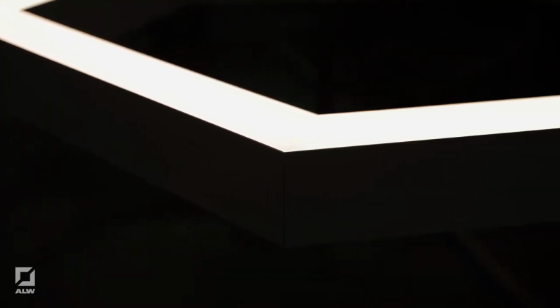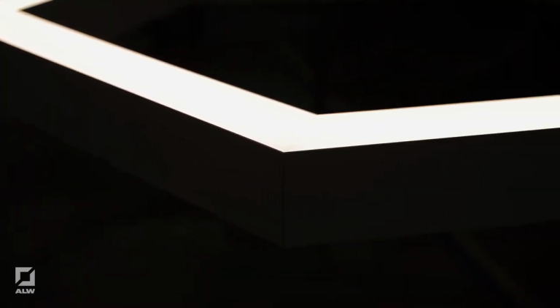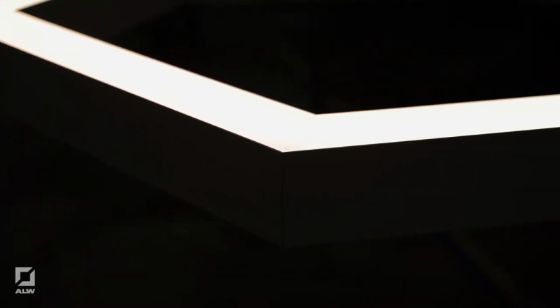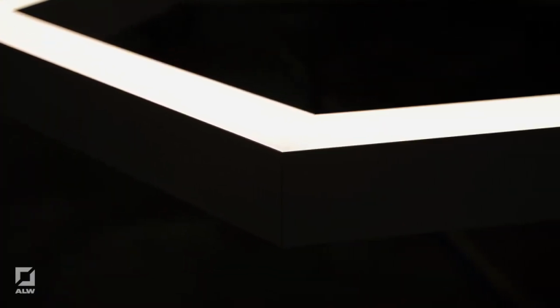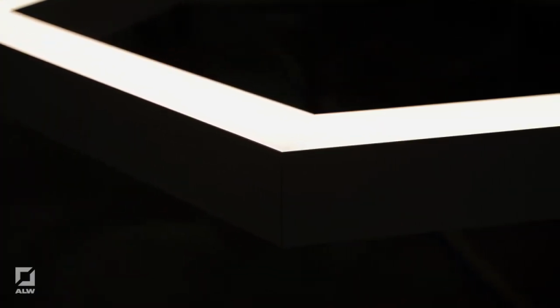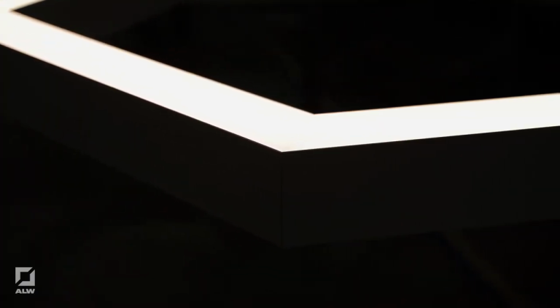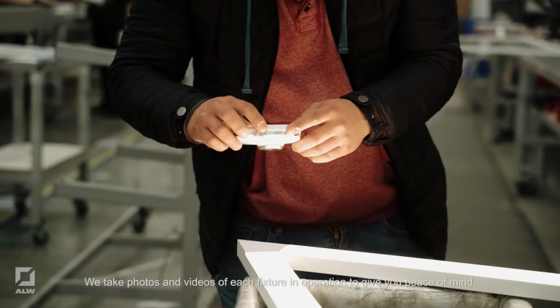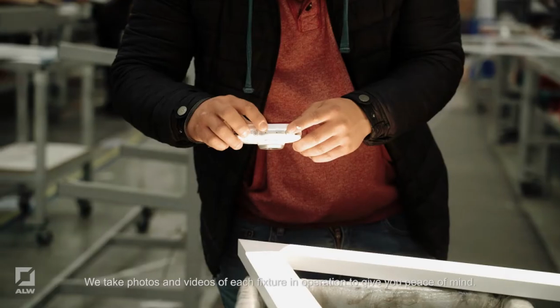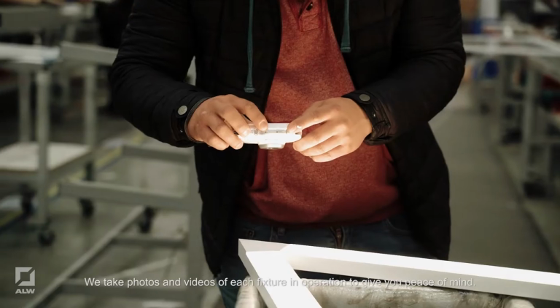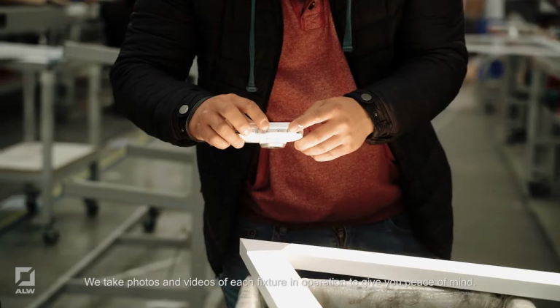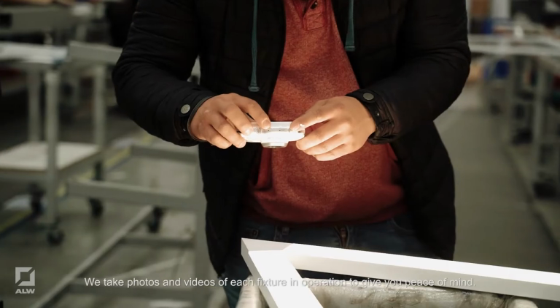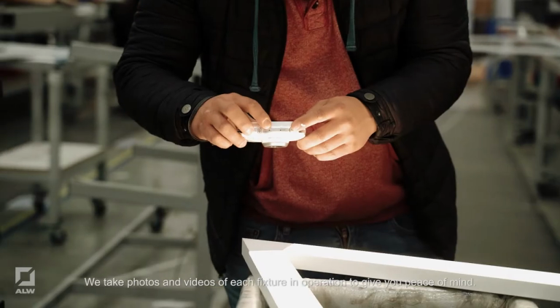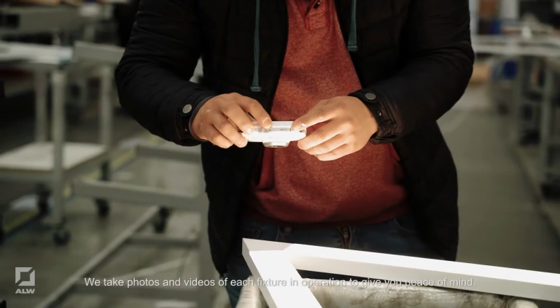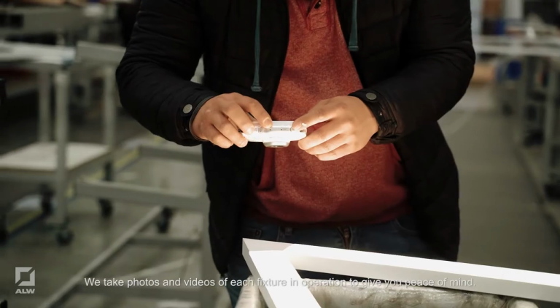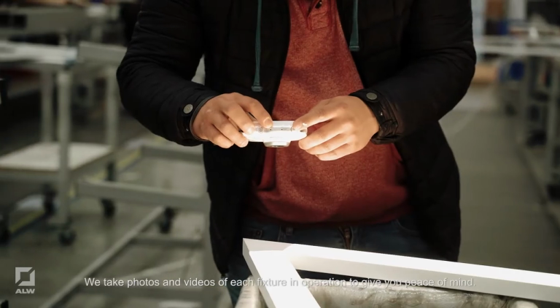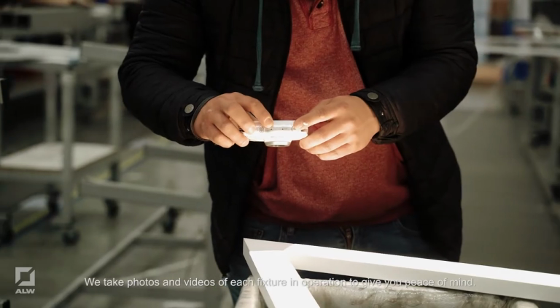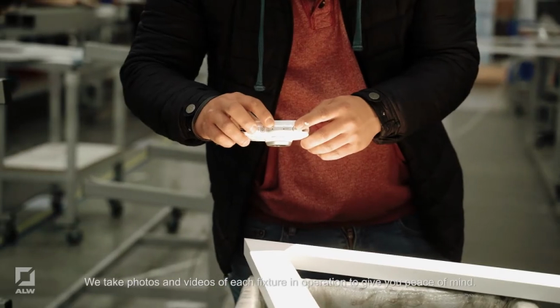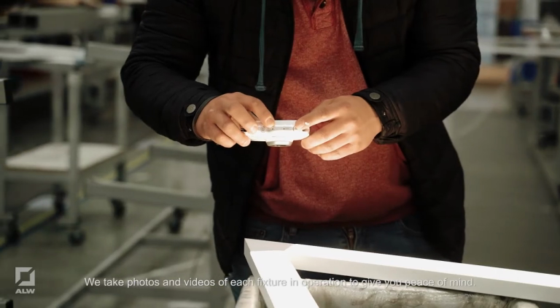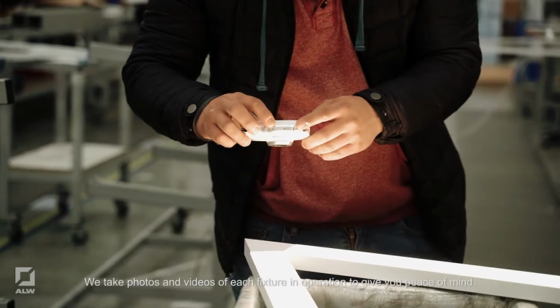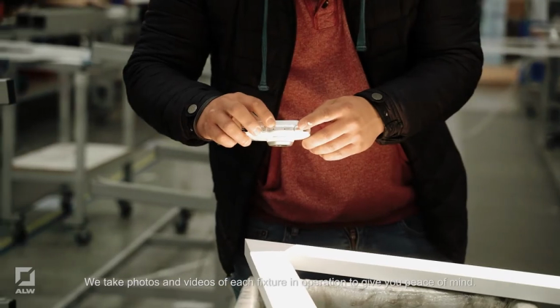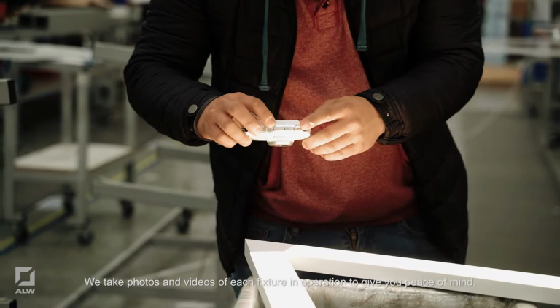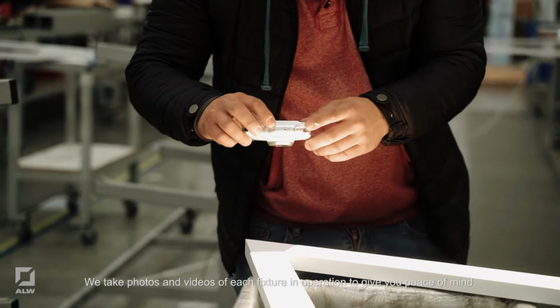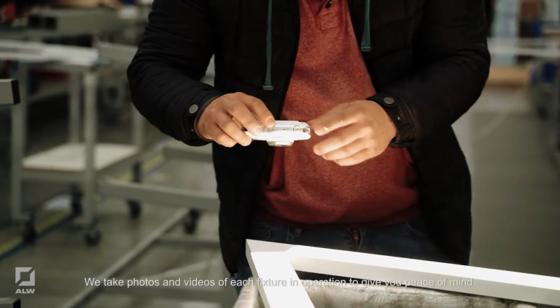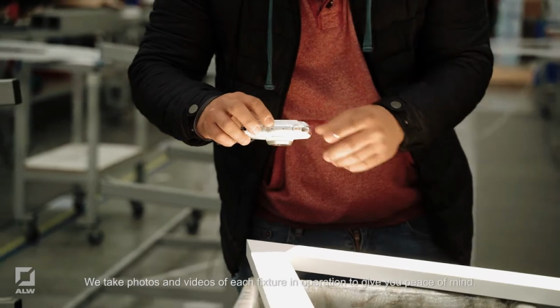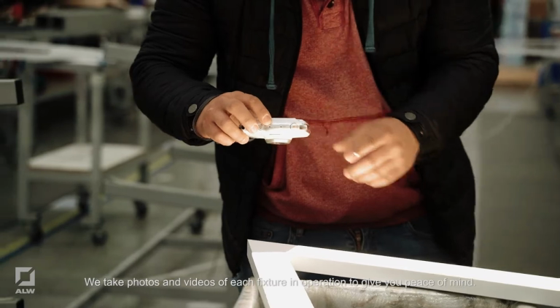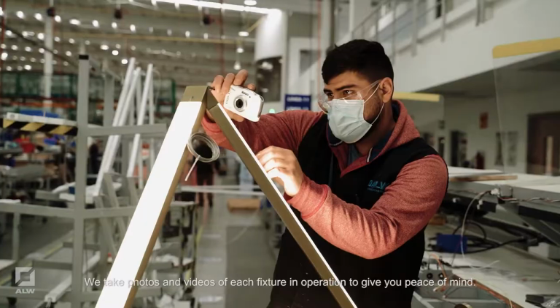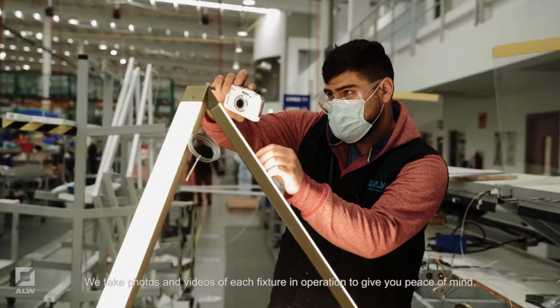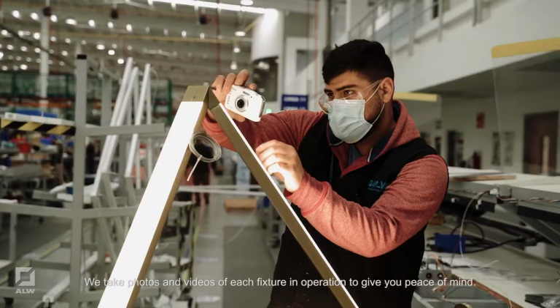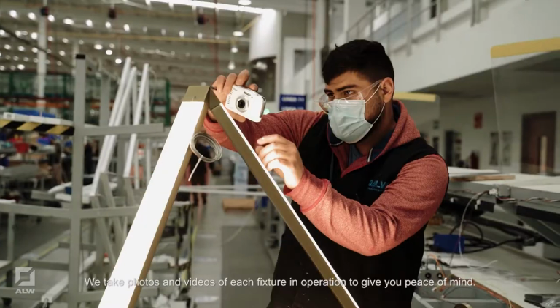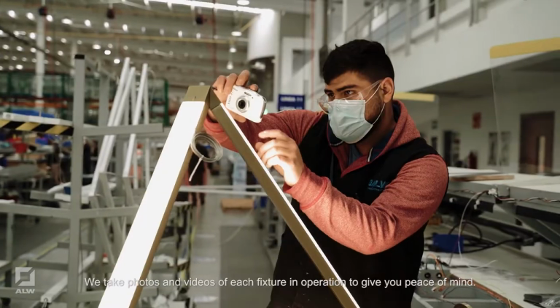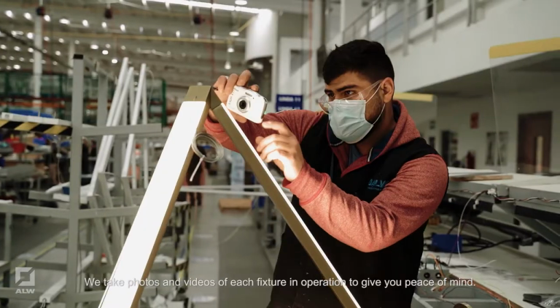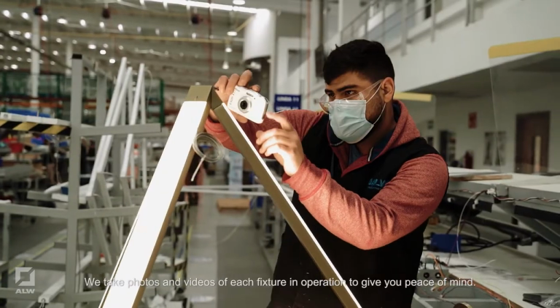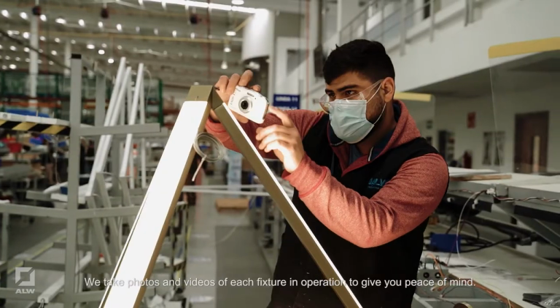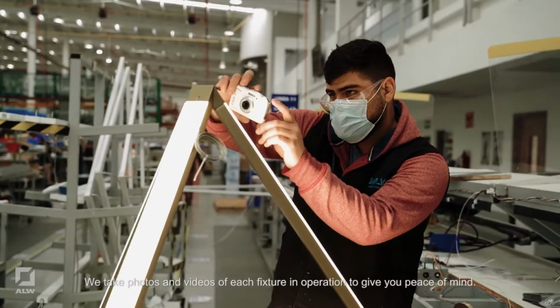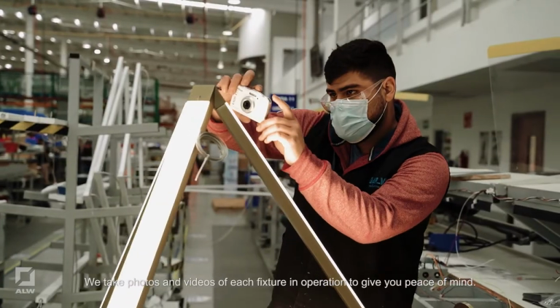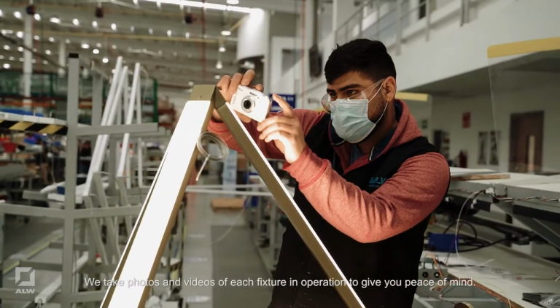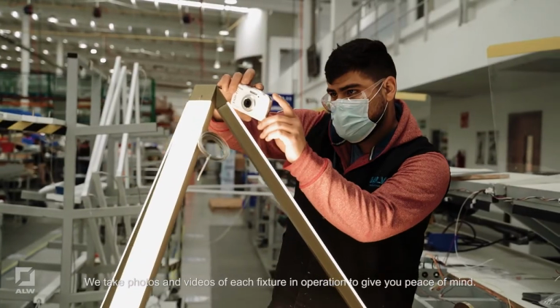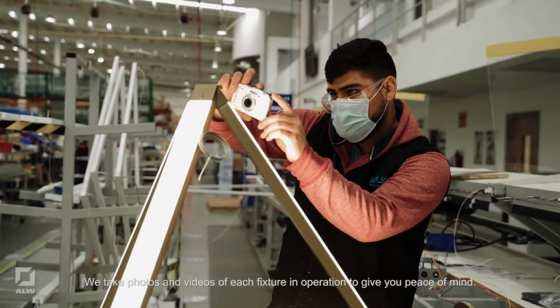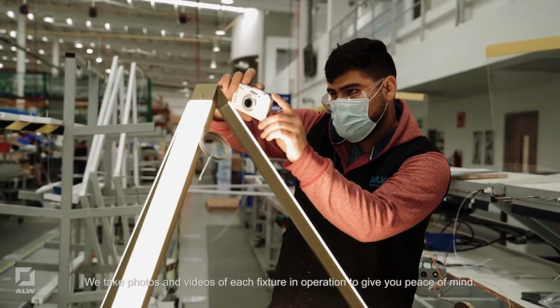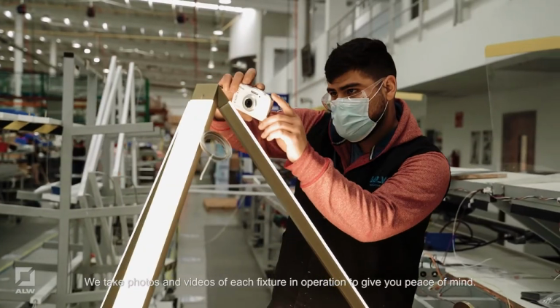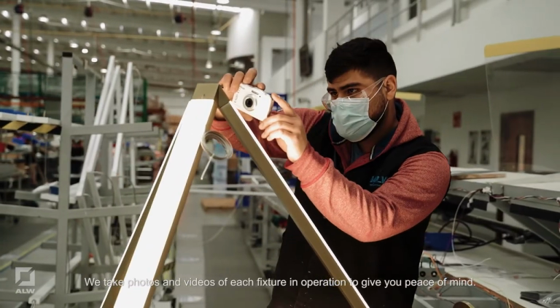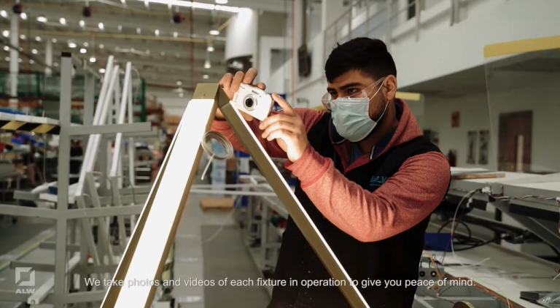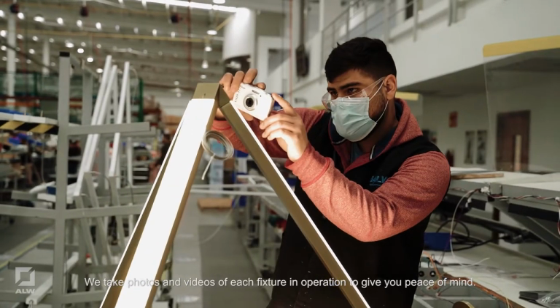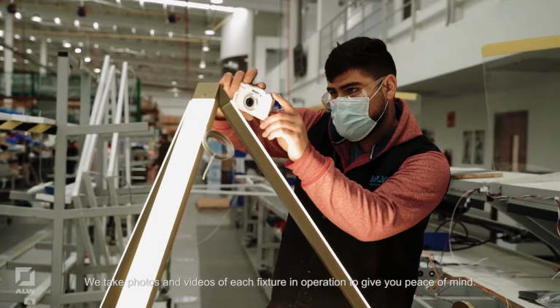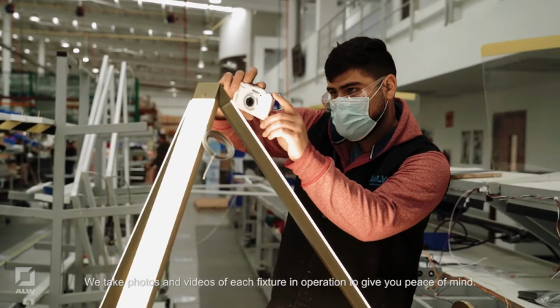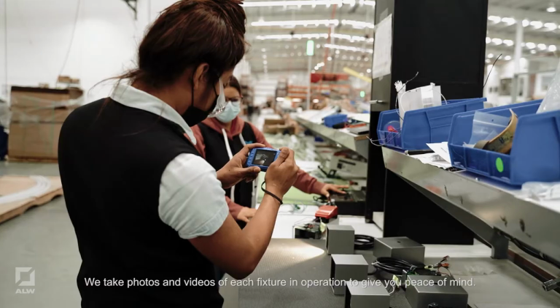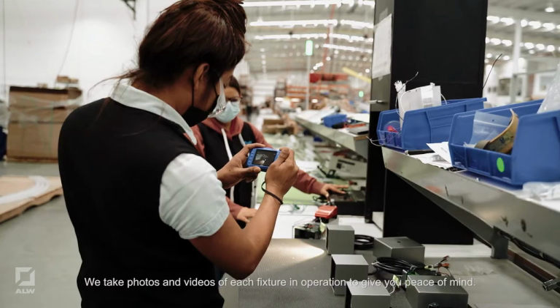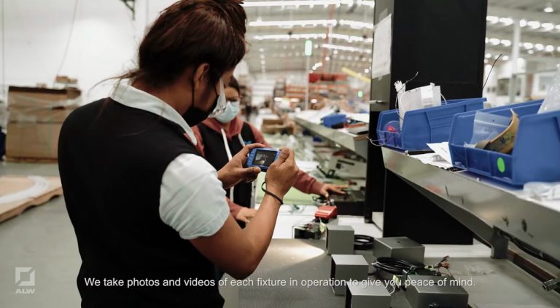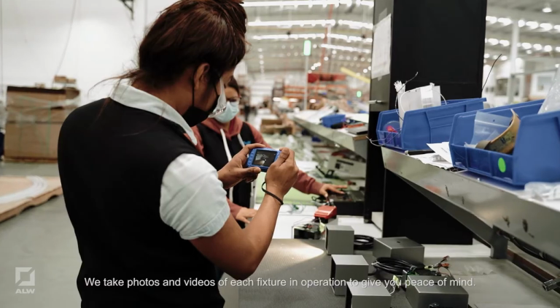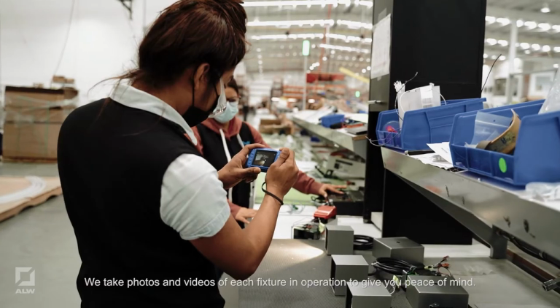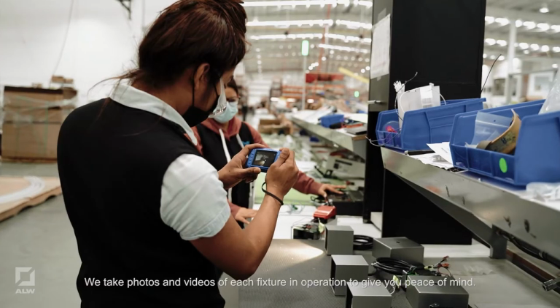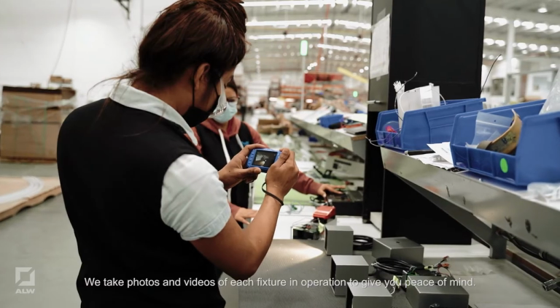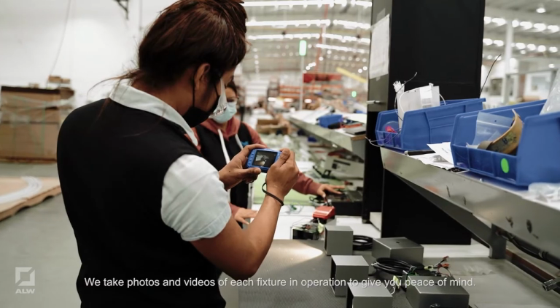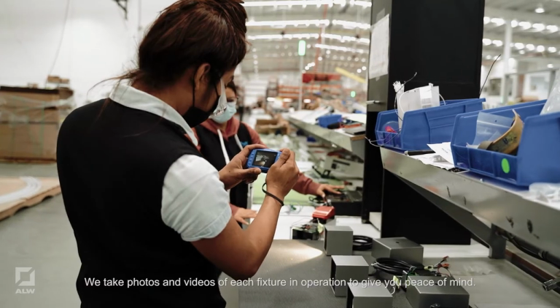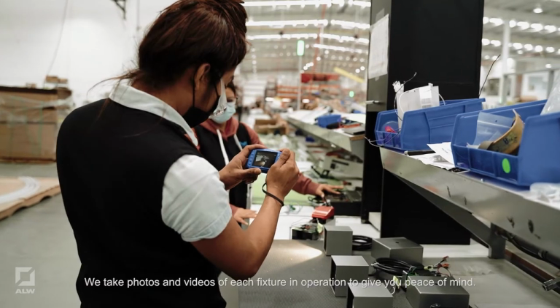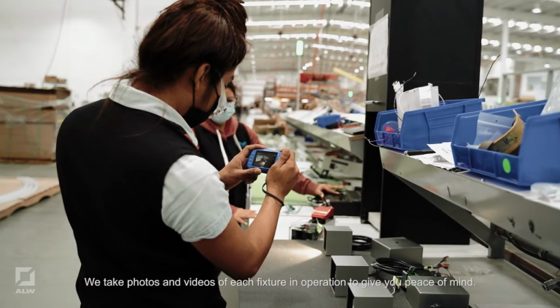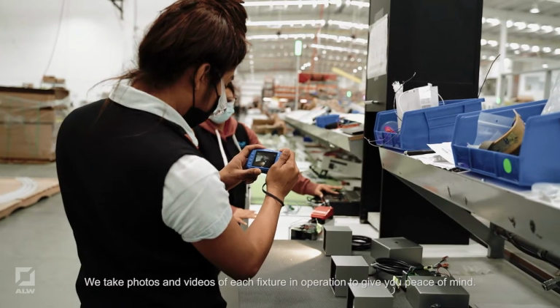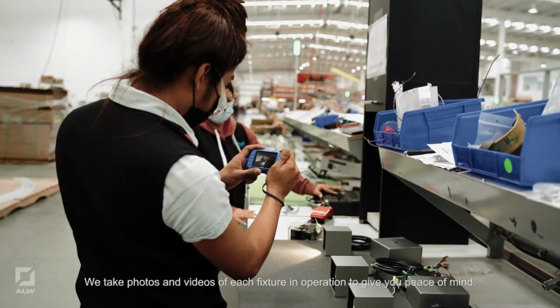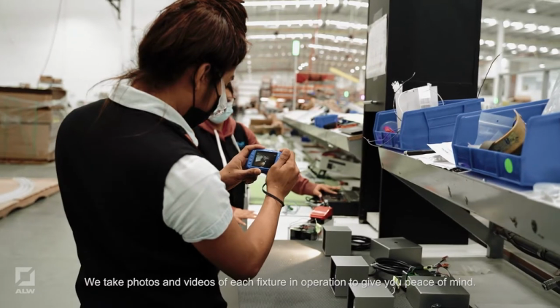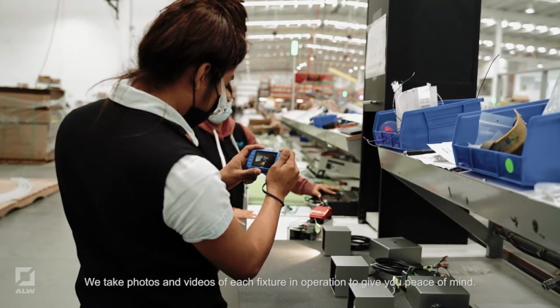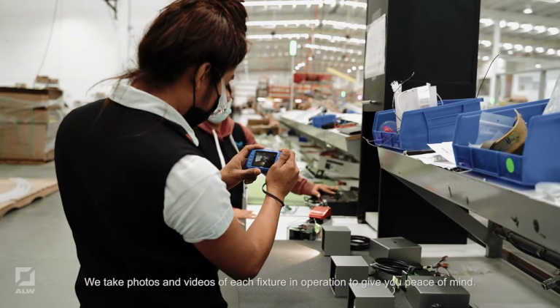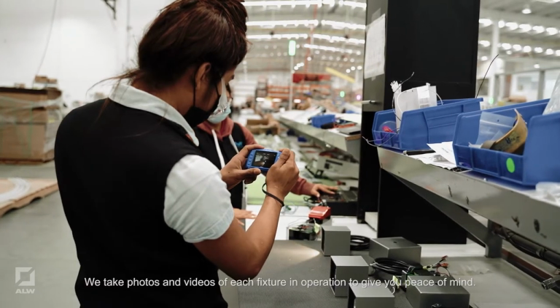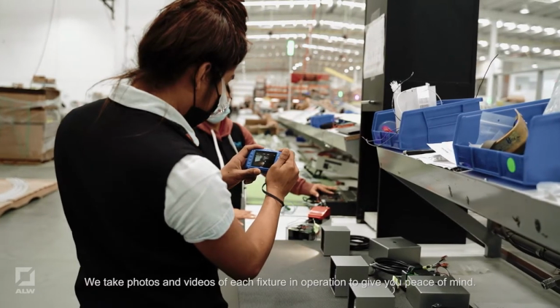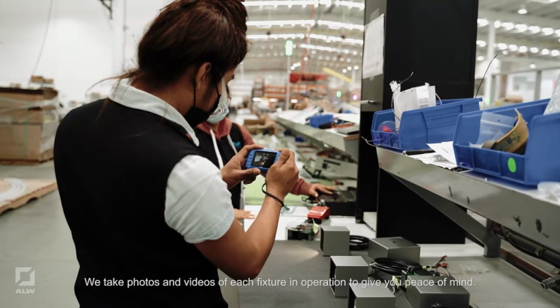We take photos and videos of each fixture in operation to give you peace of mind.